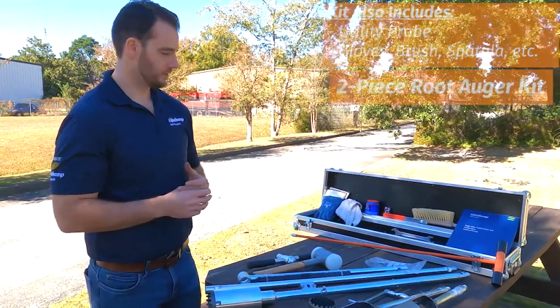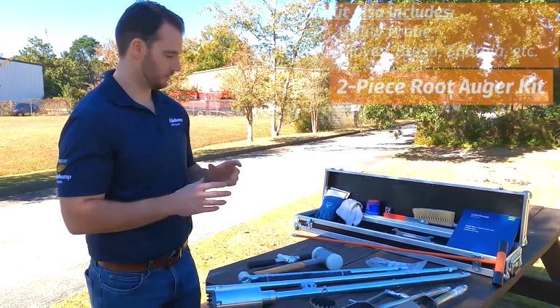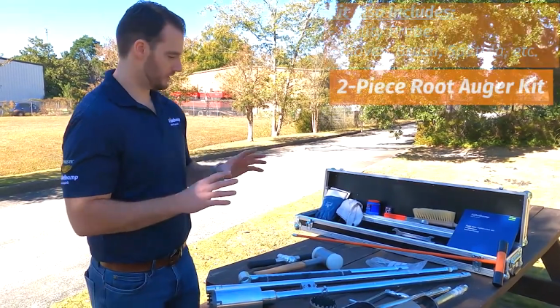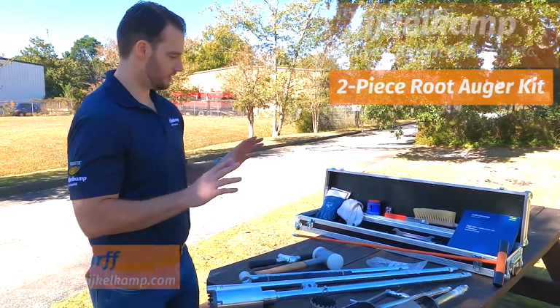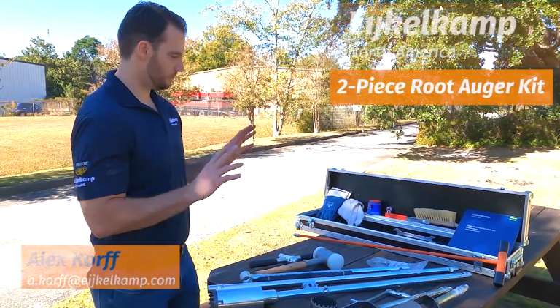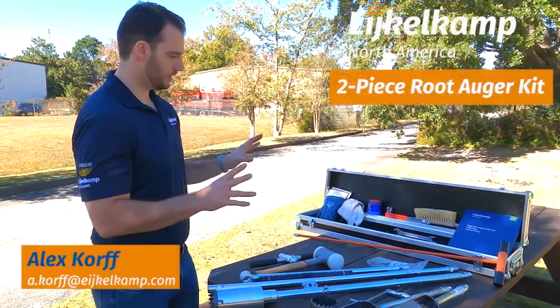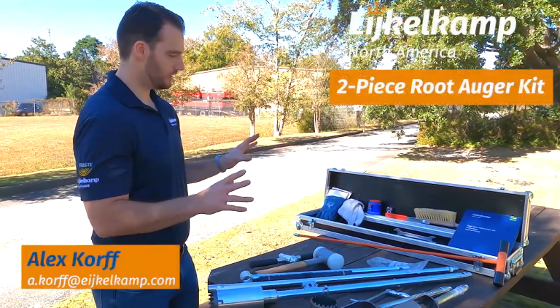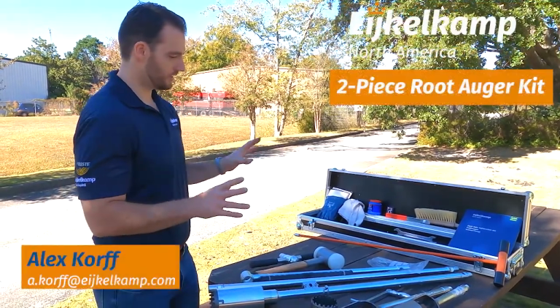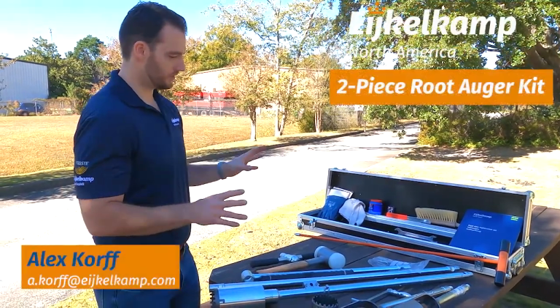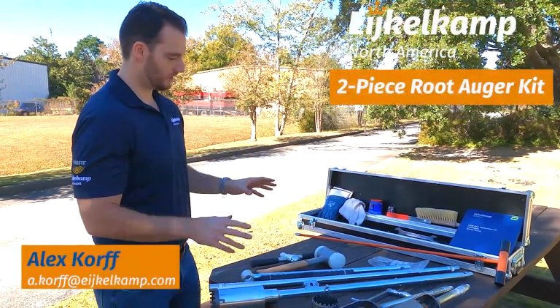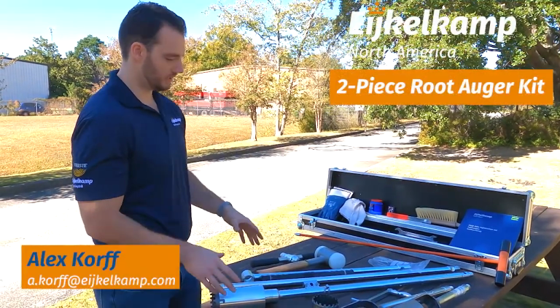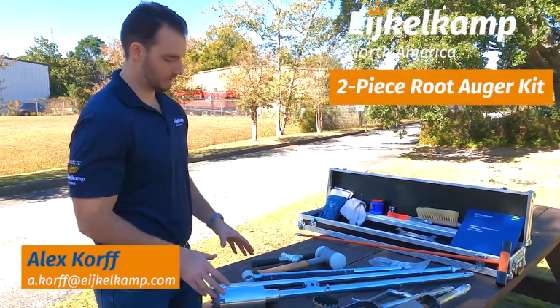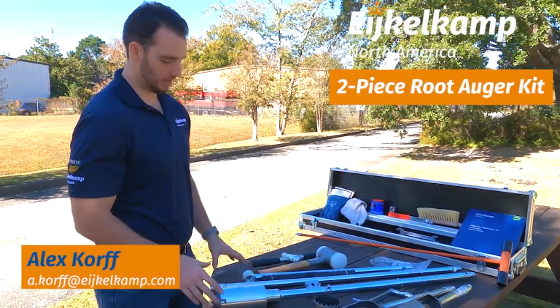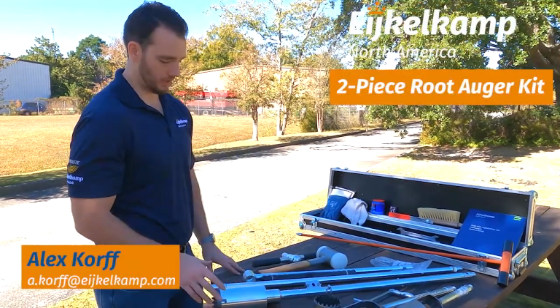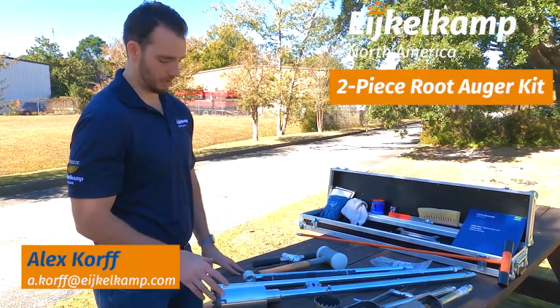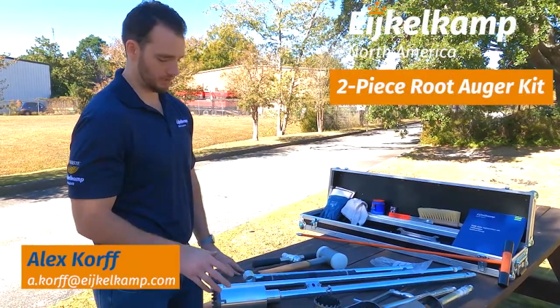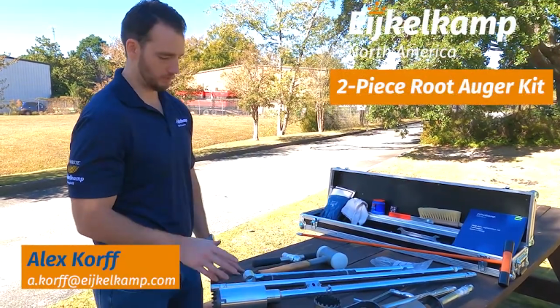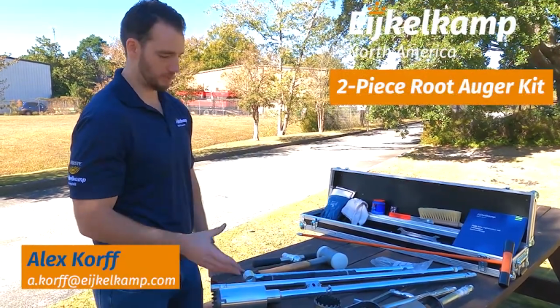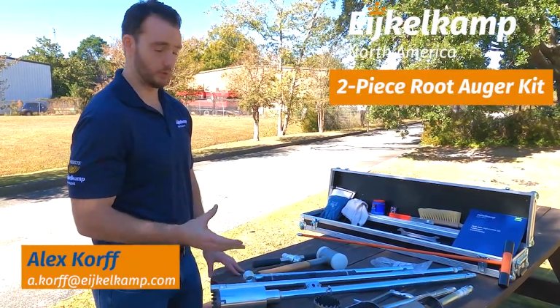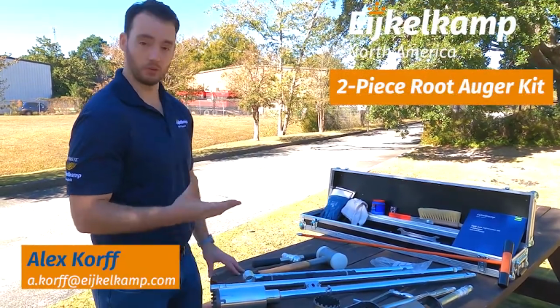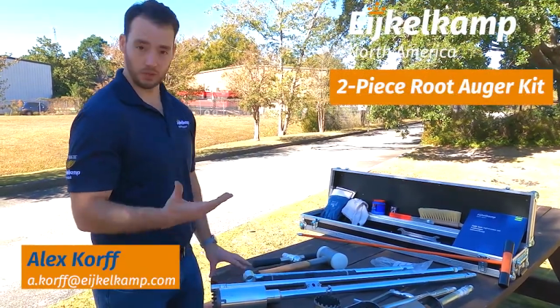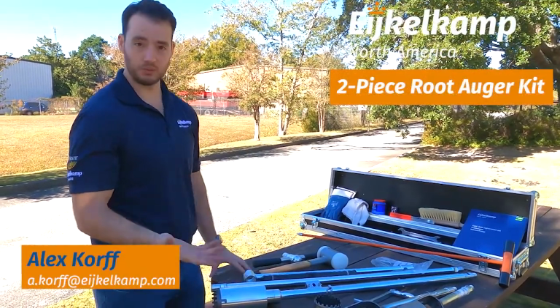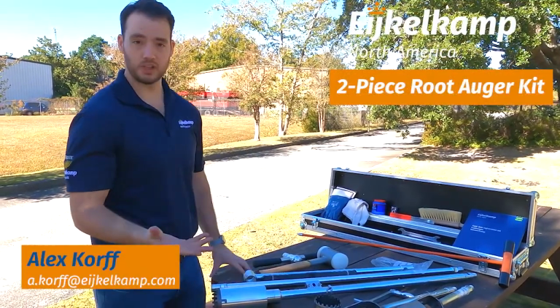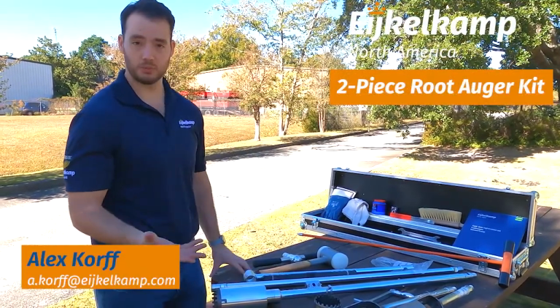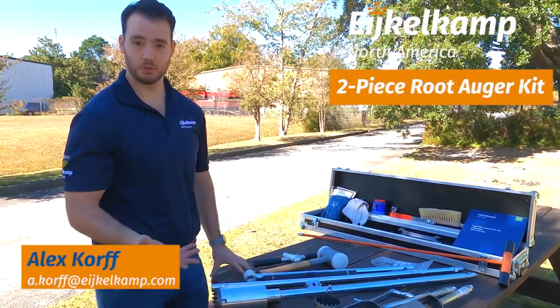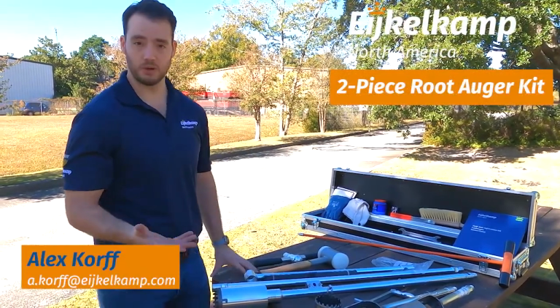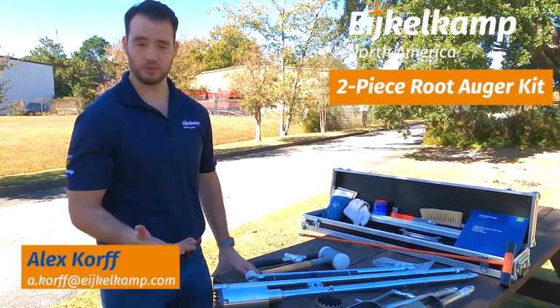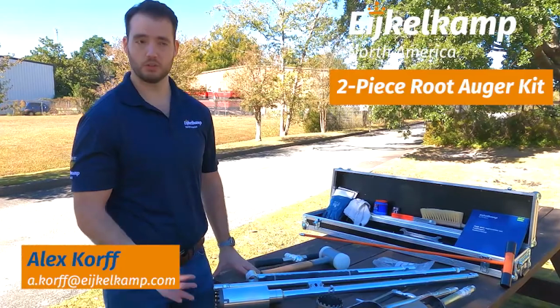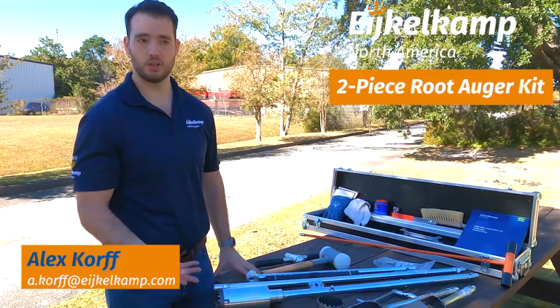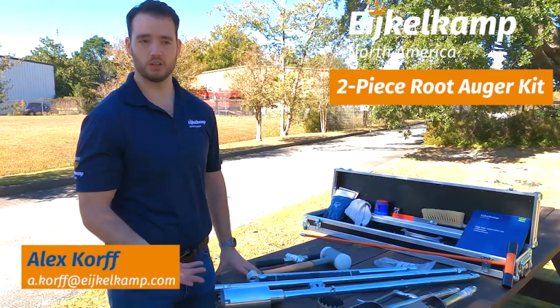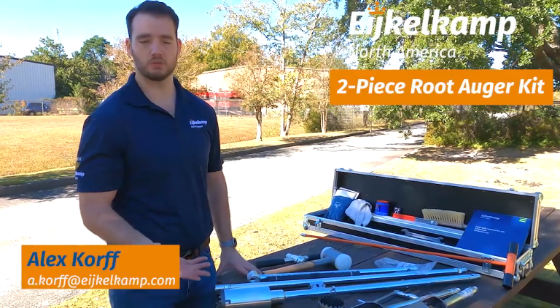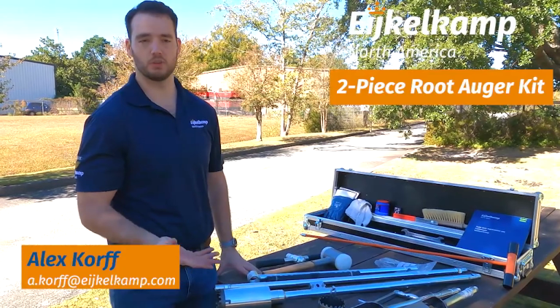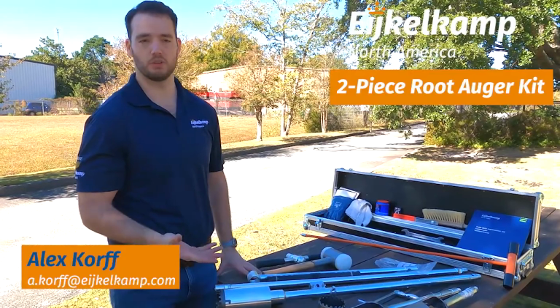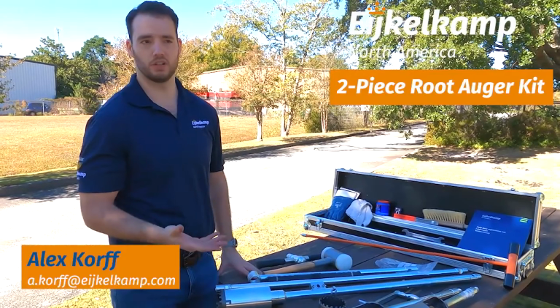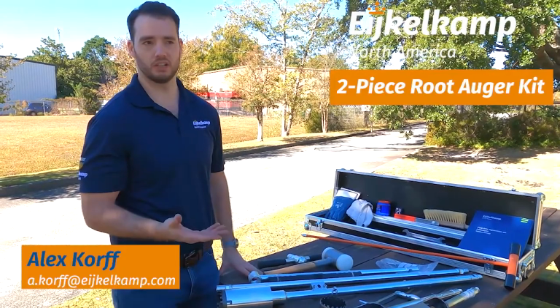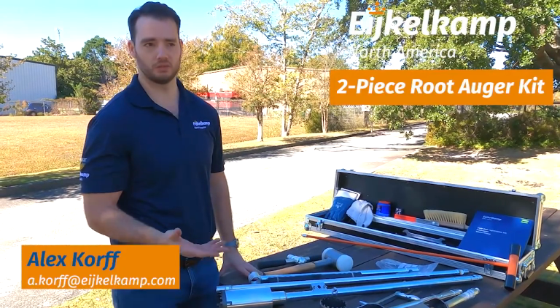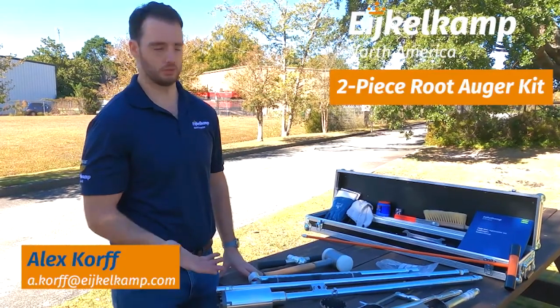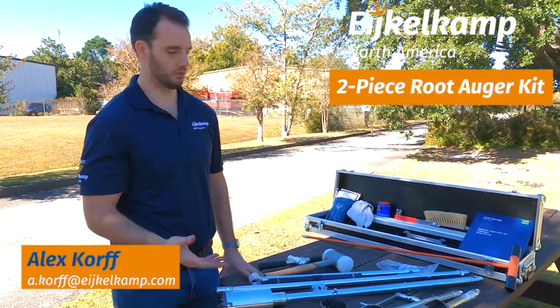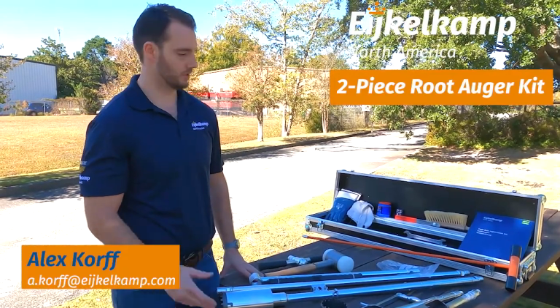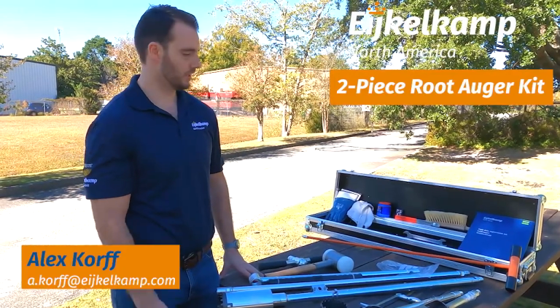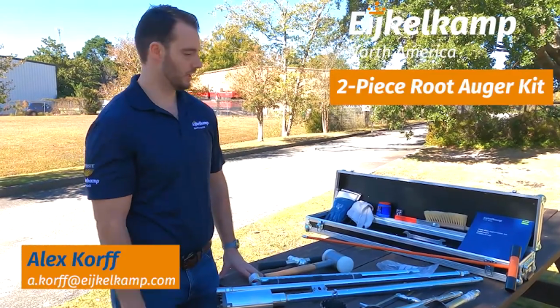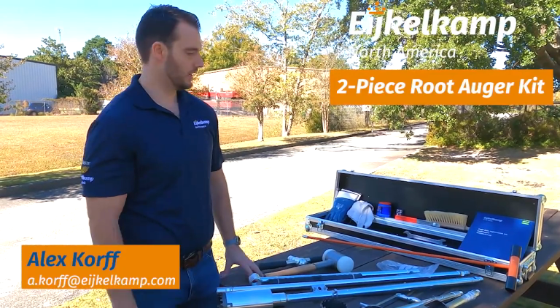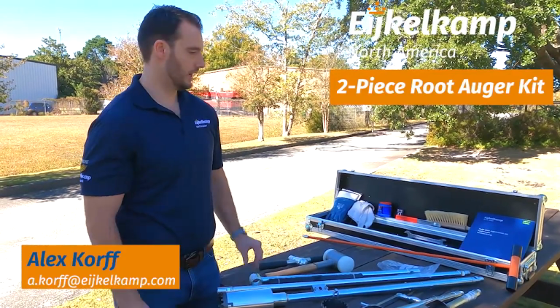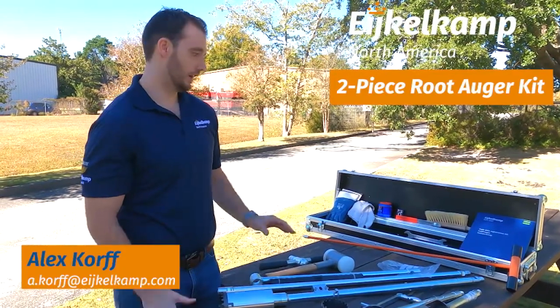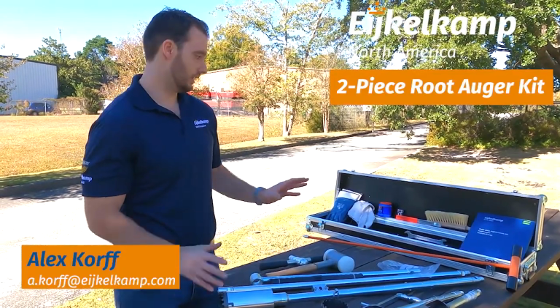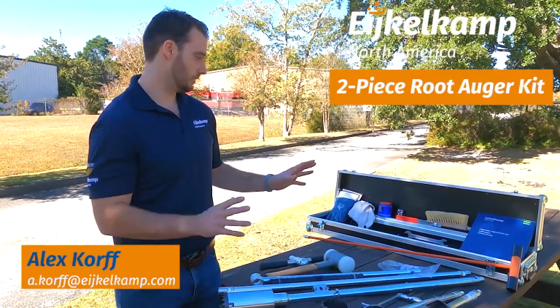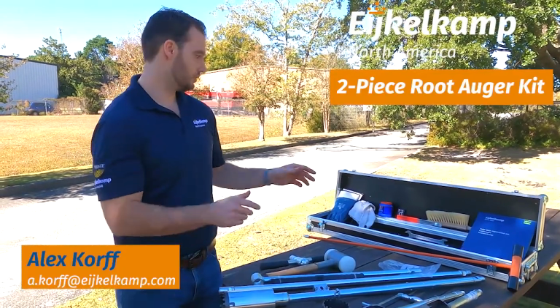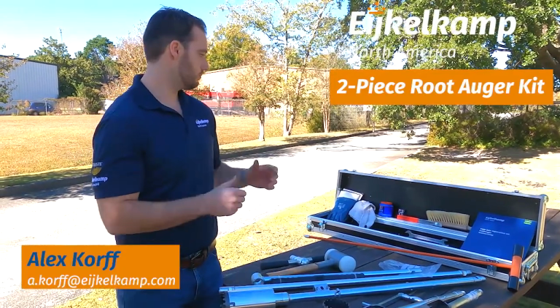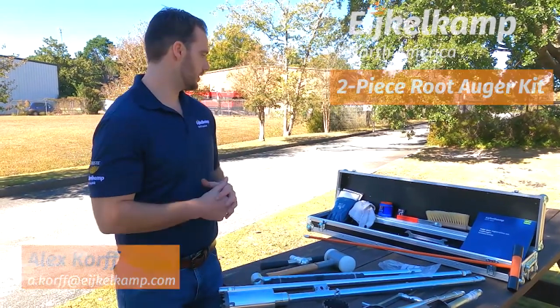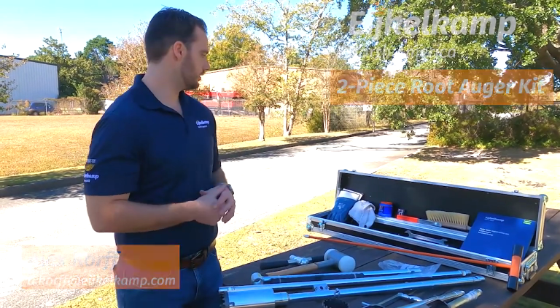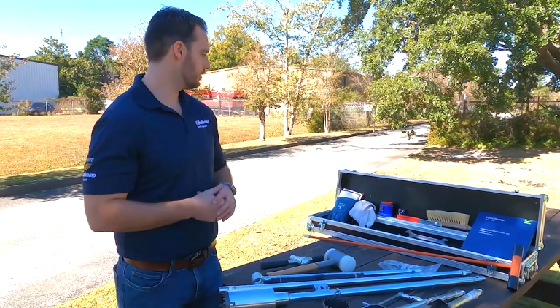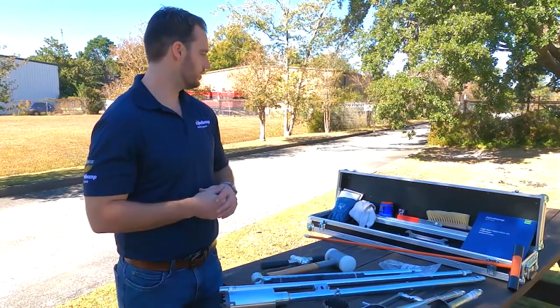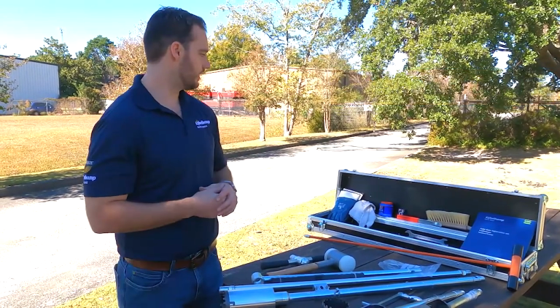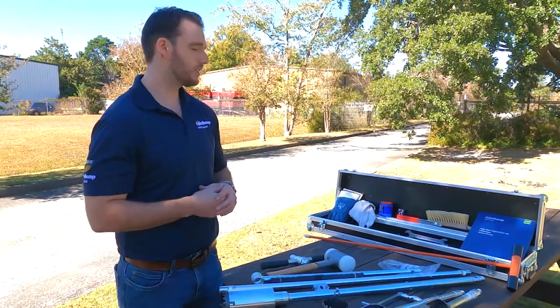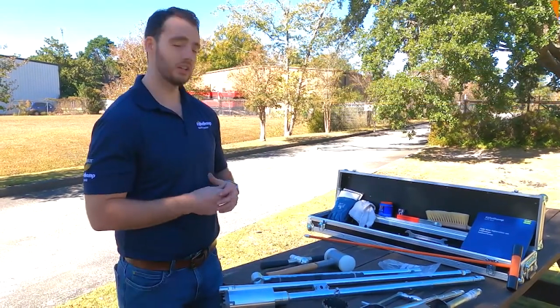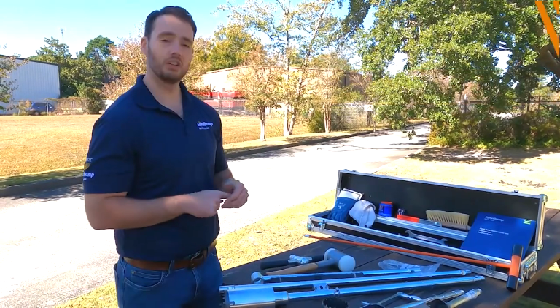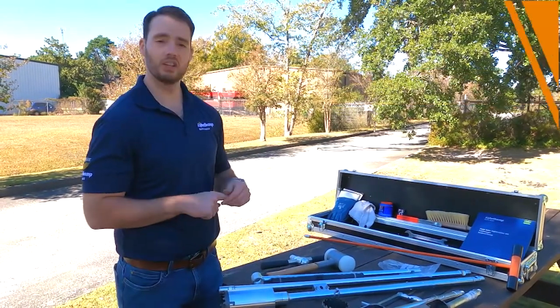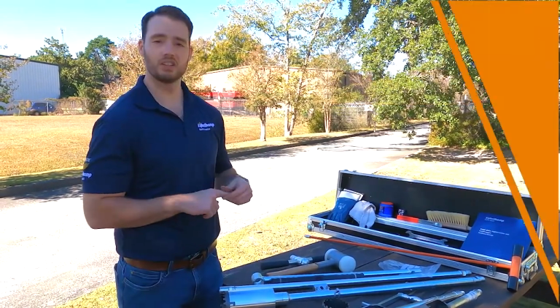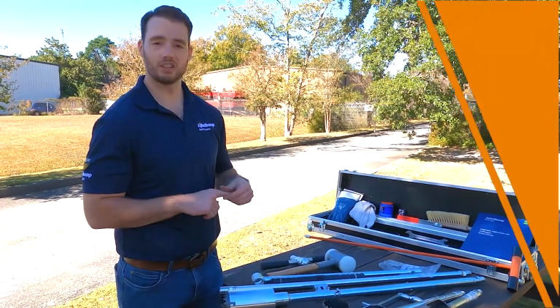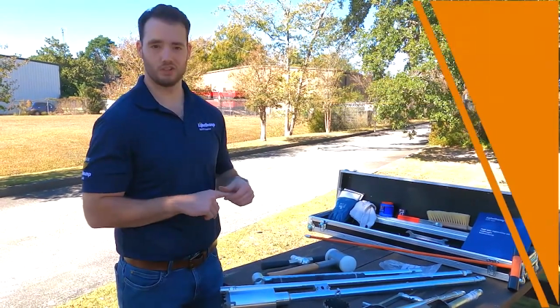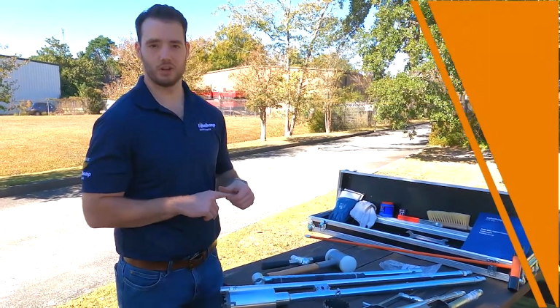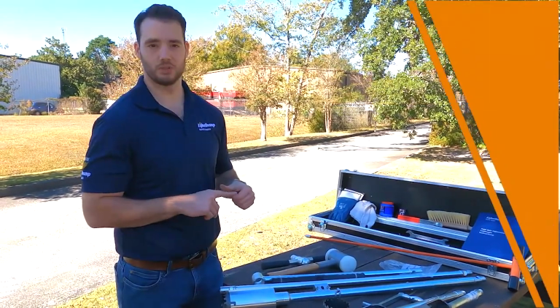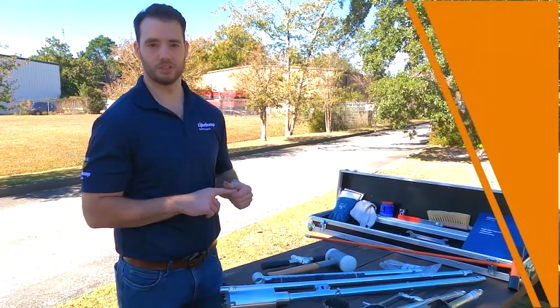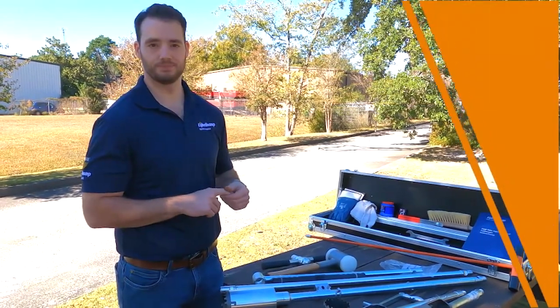So this is a pretty extensive kit. As we said, it goes up to about two meters when you're looking at those roots, and it should be everything you need to get the job done.